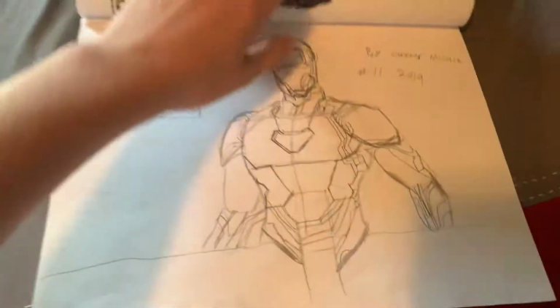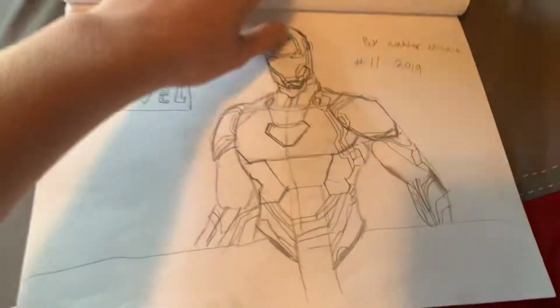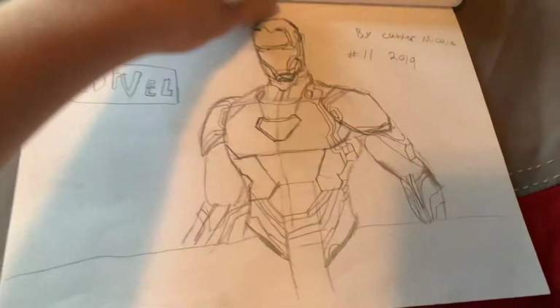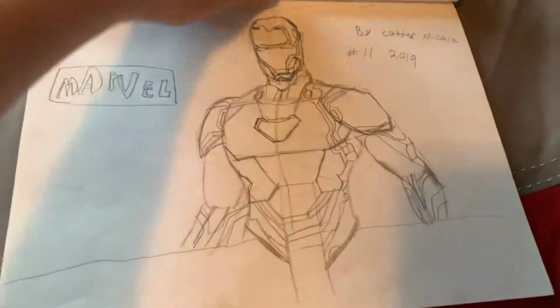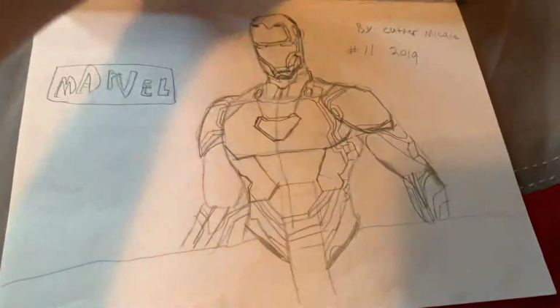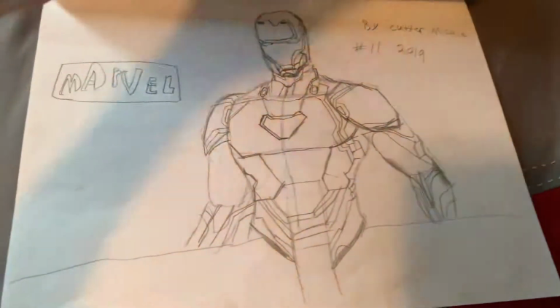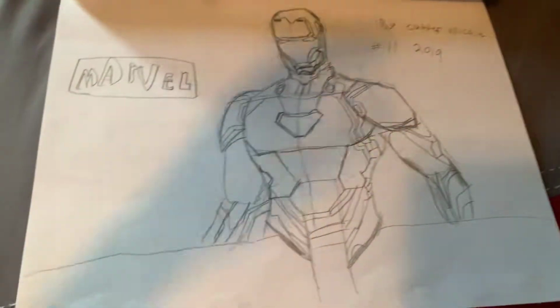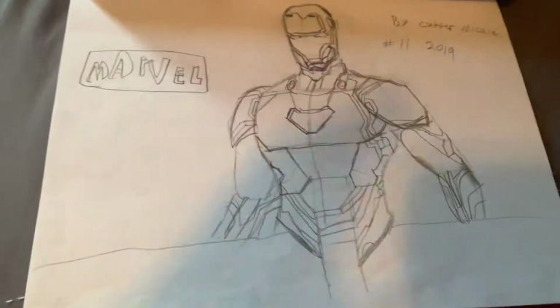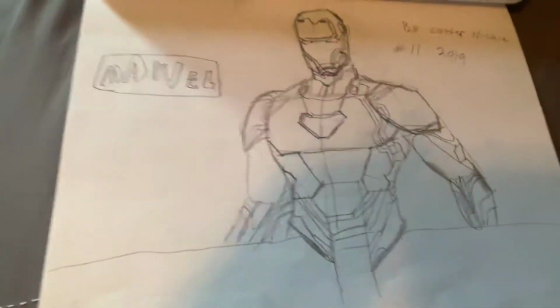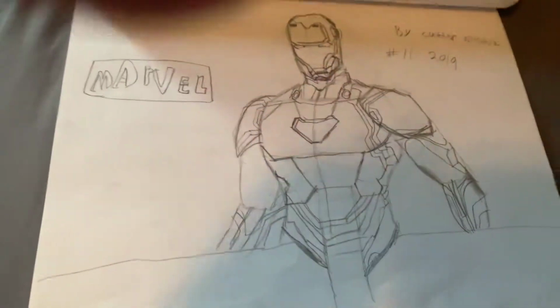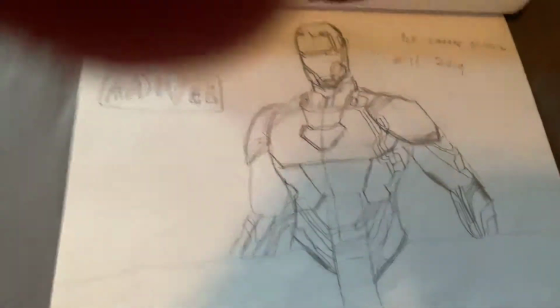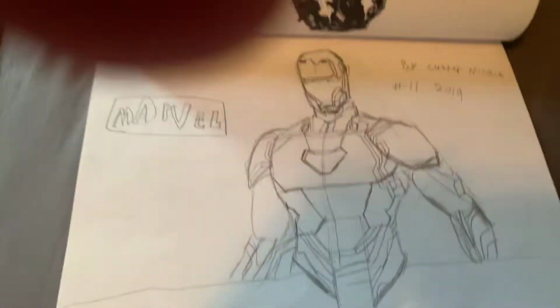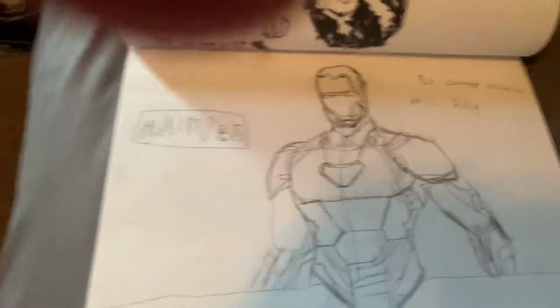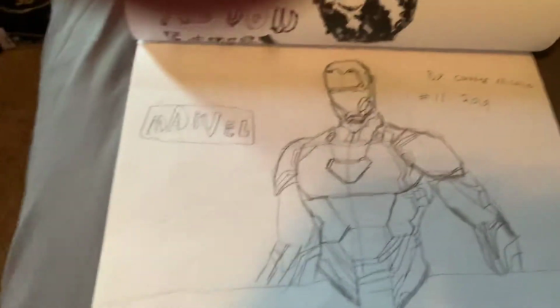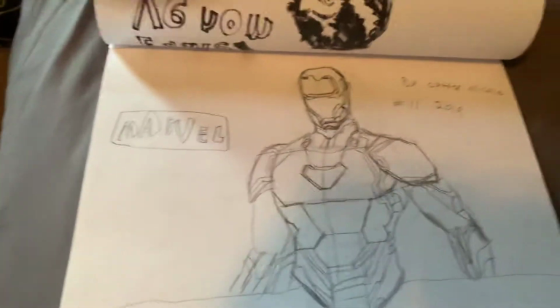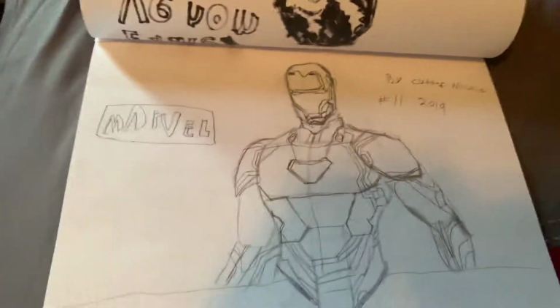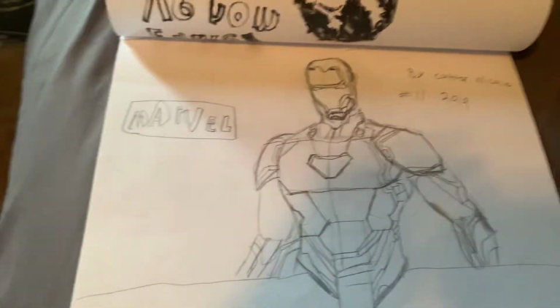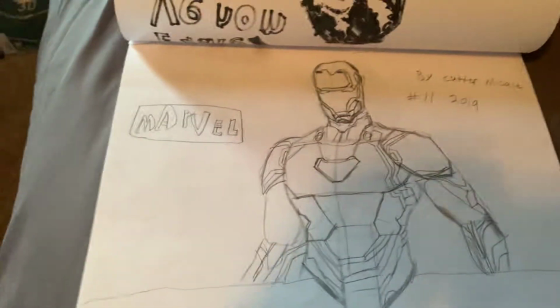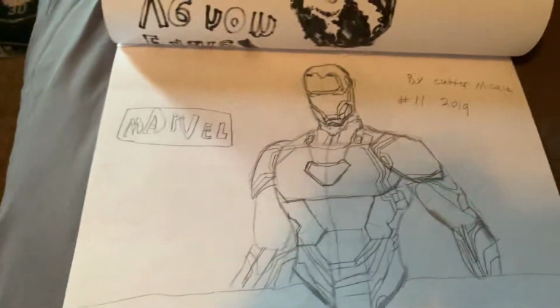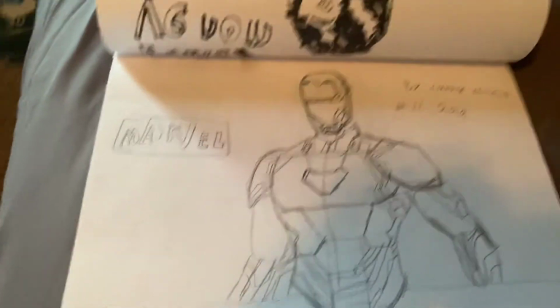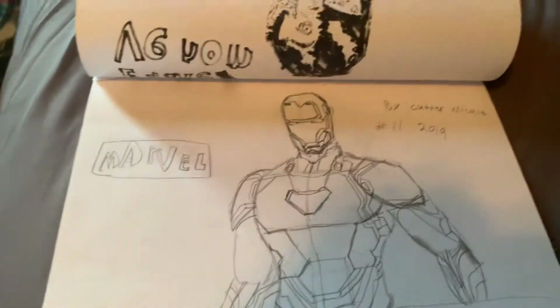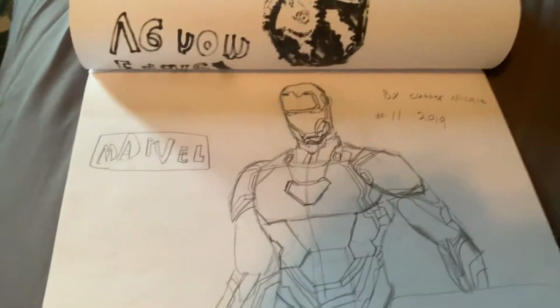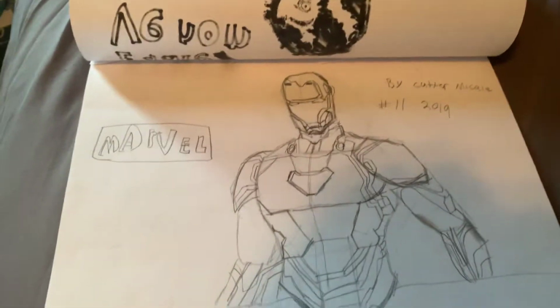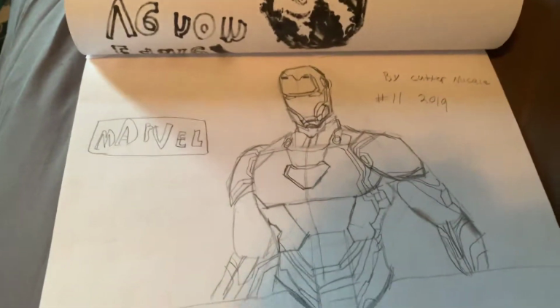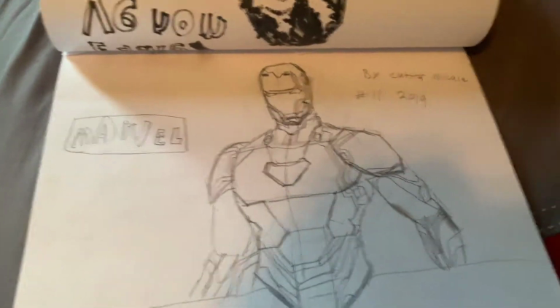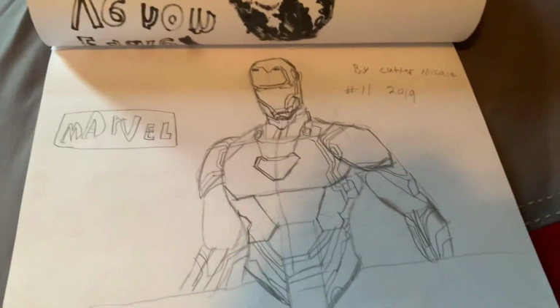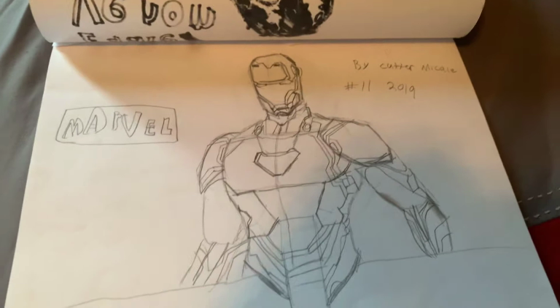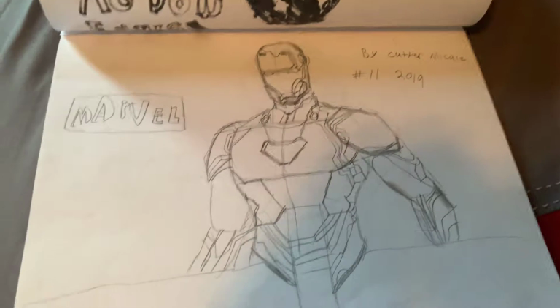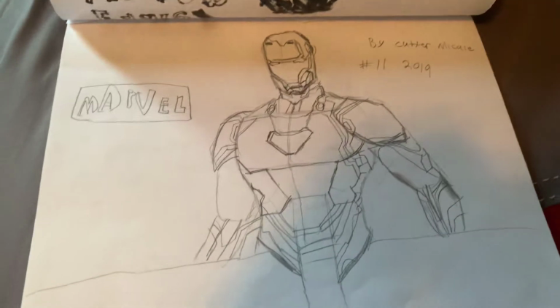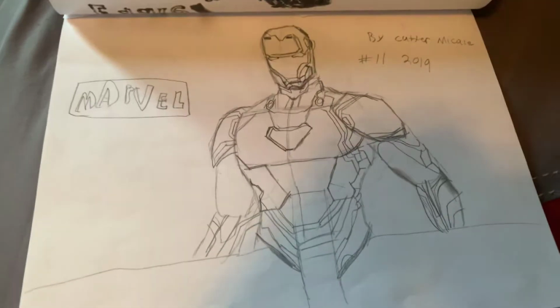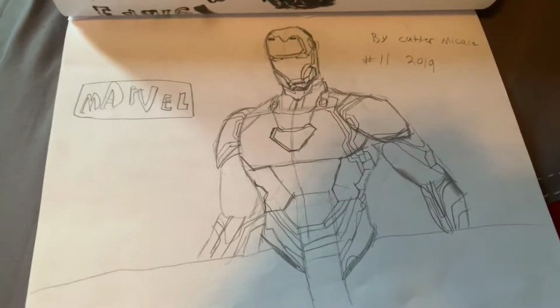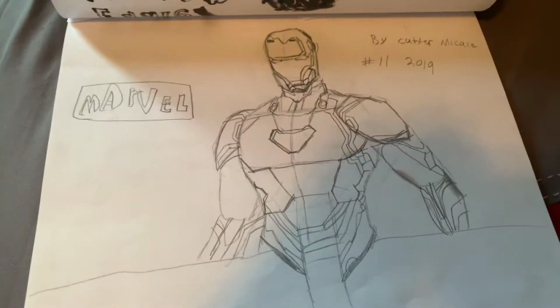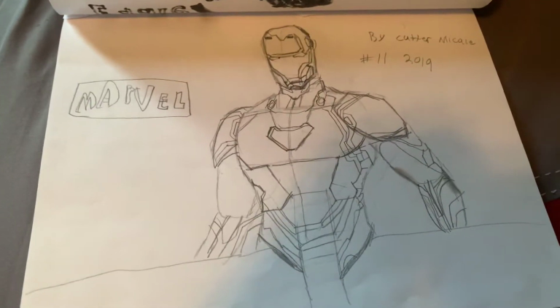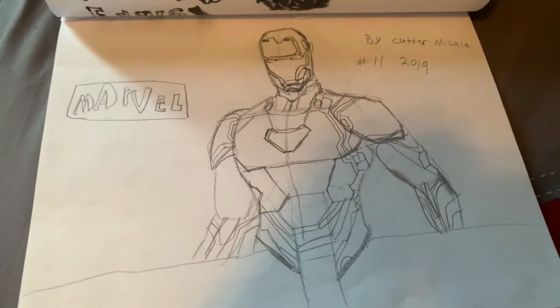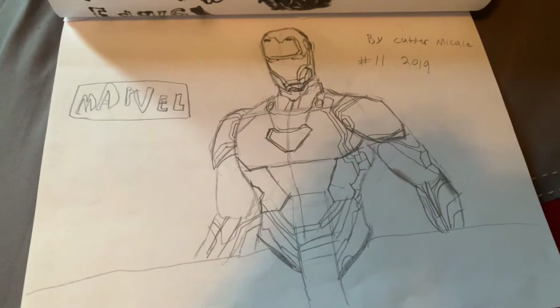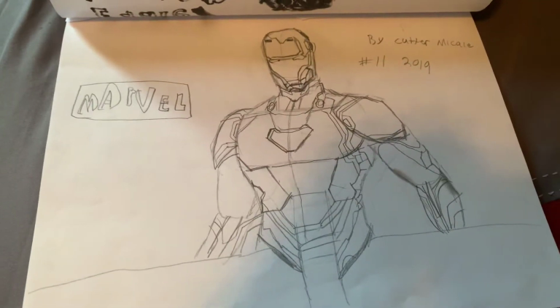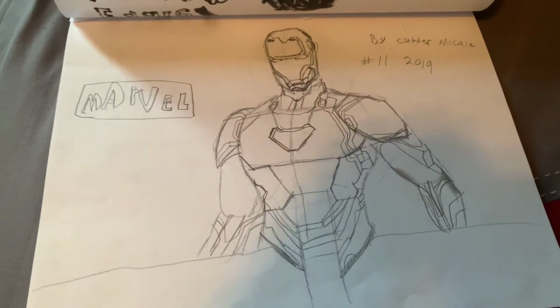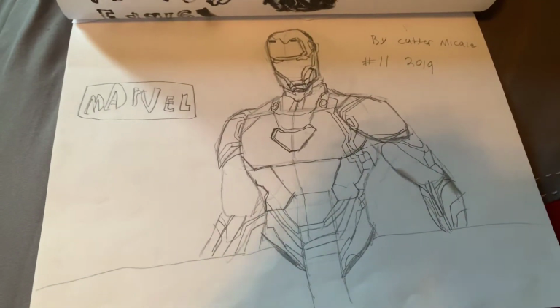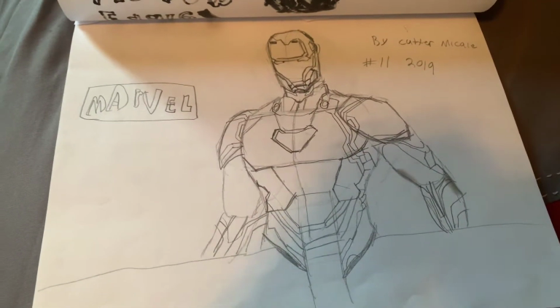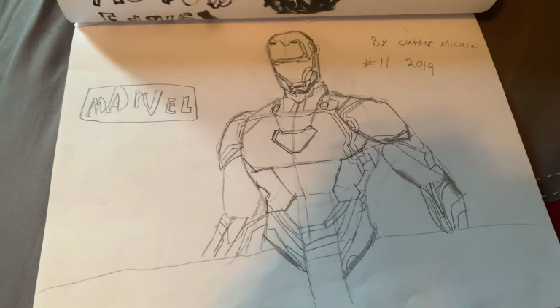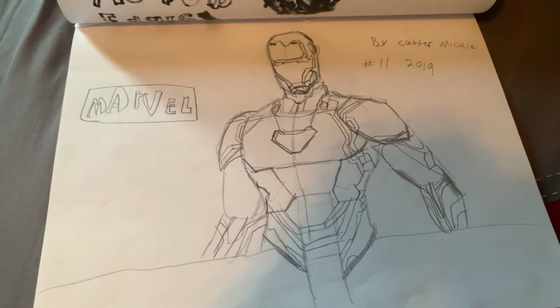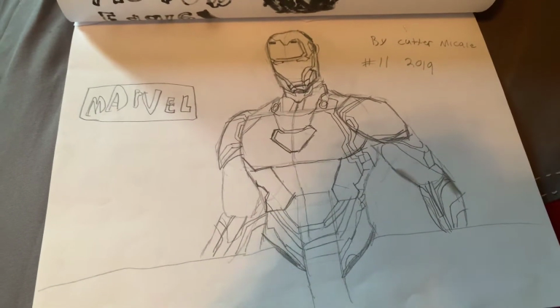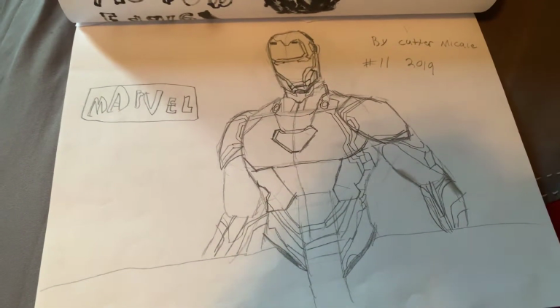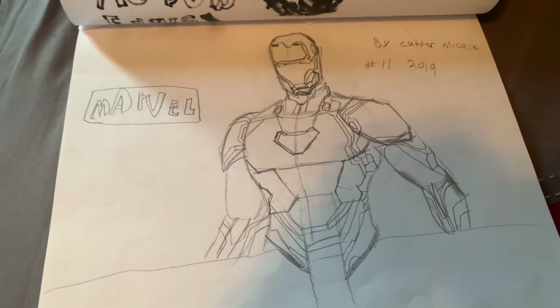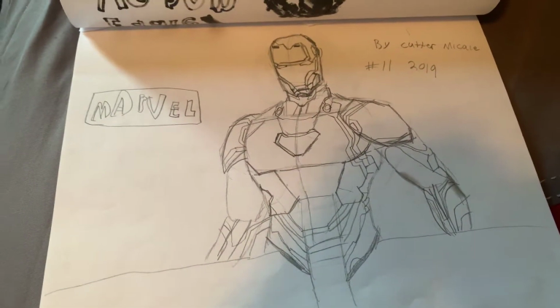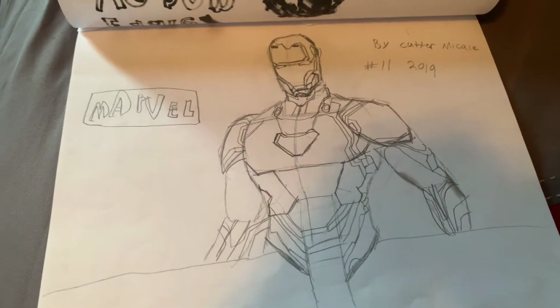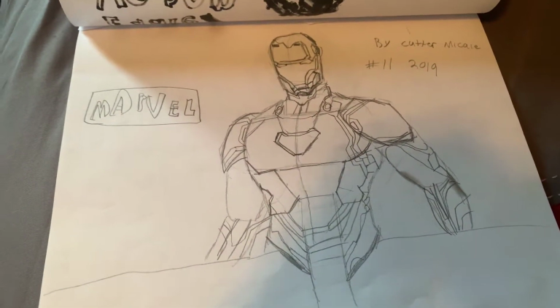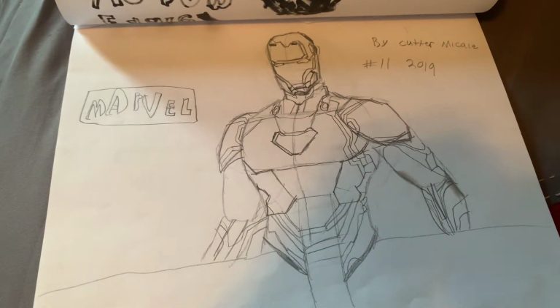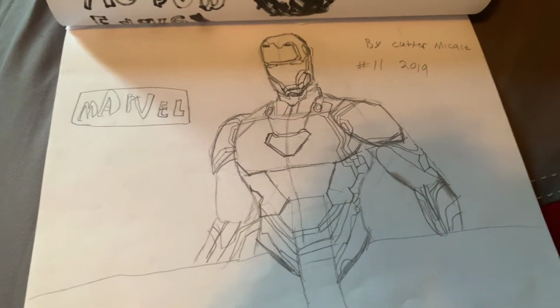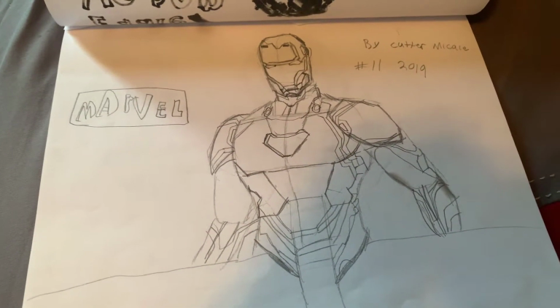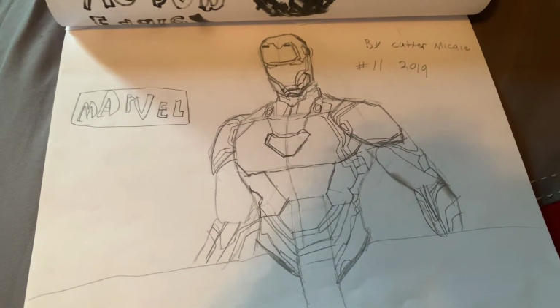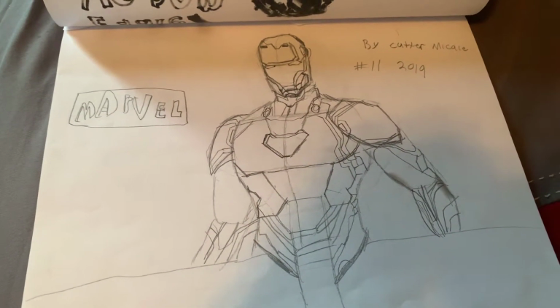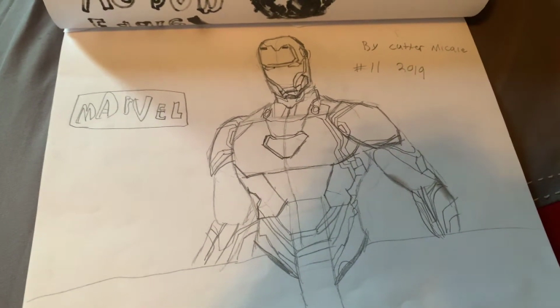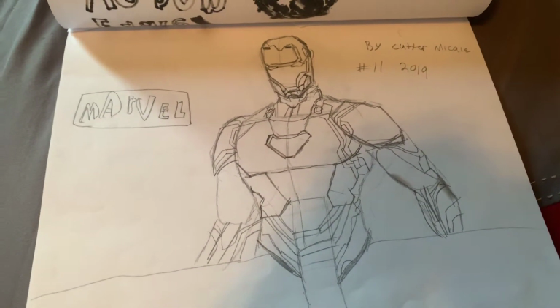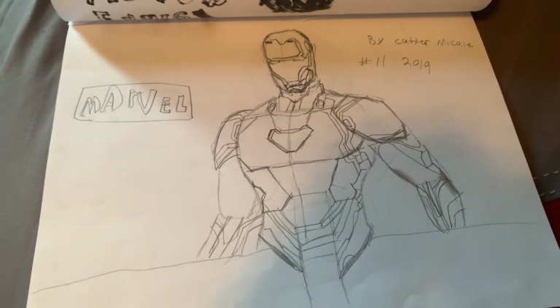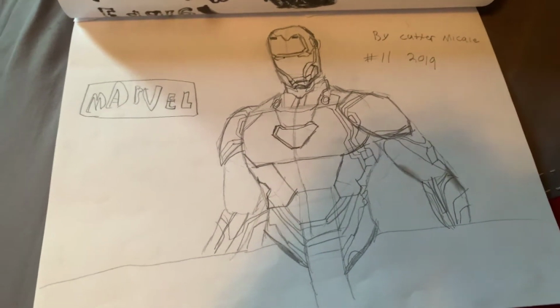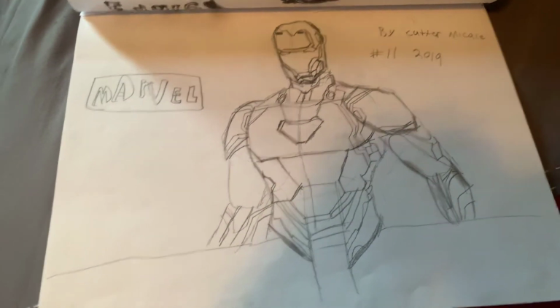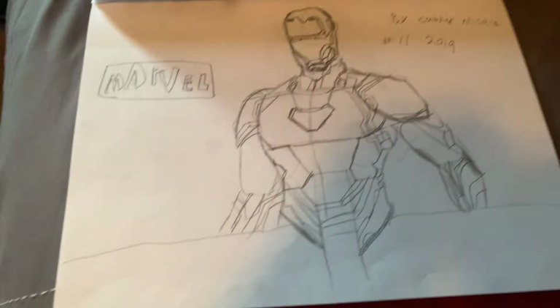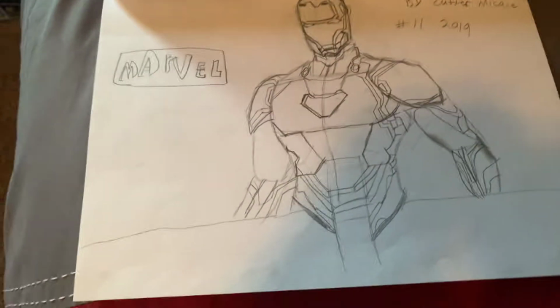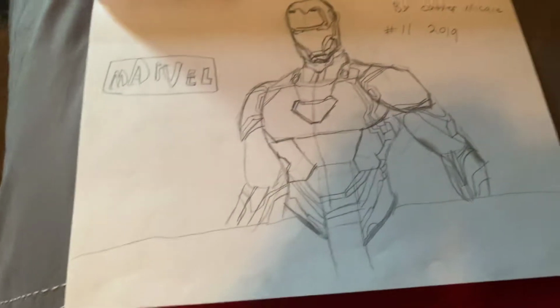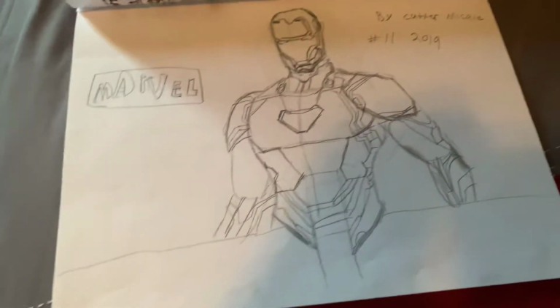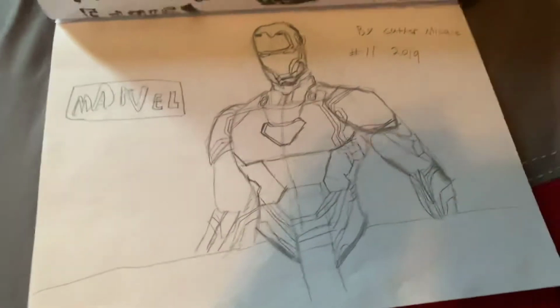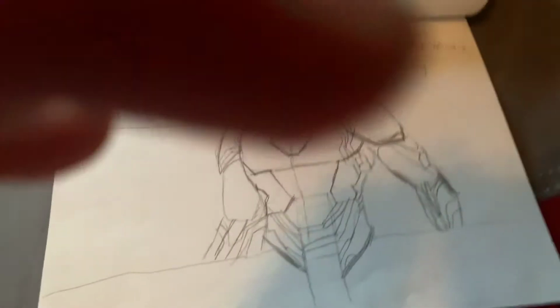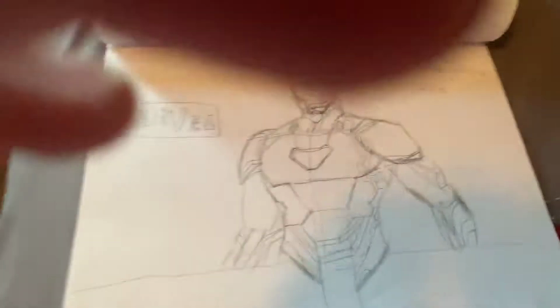Next up, we have Iron Man from the Avengers. That one's pretty detailed, too.